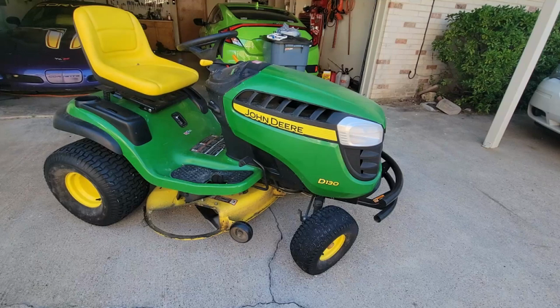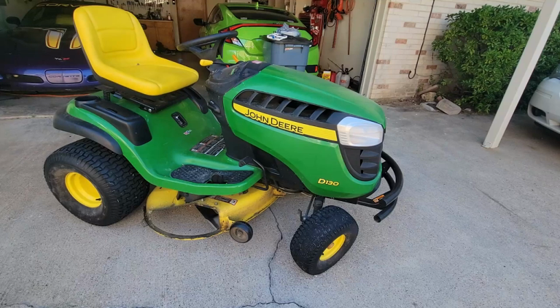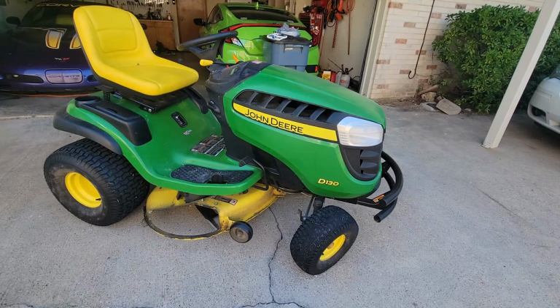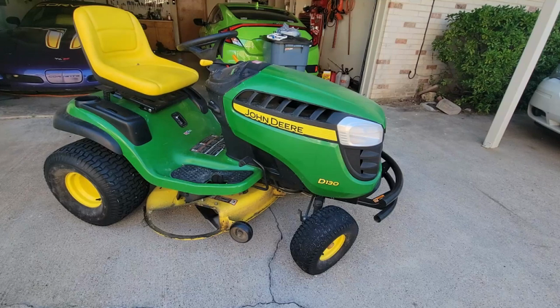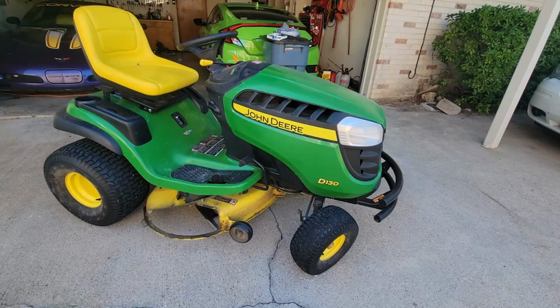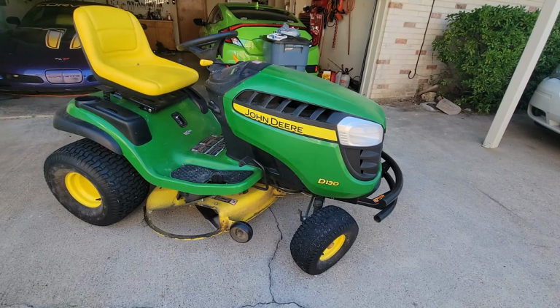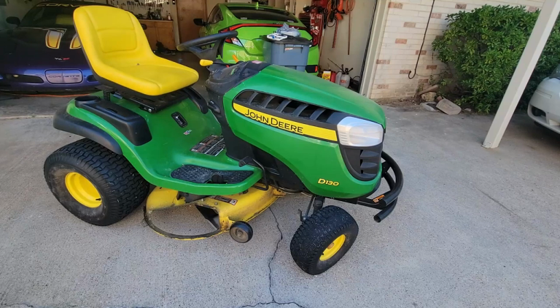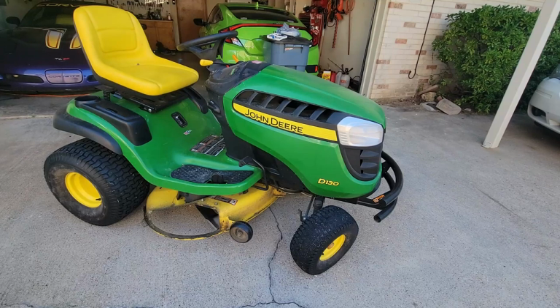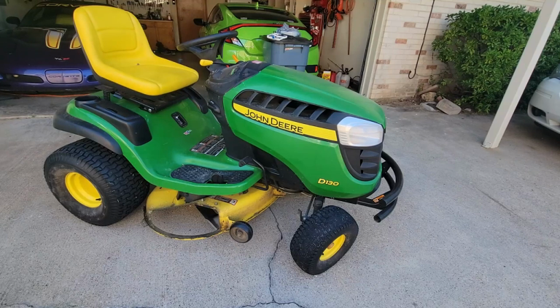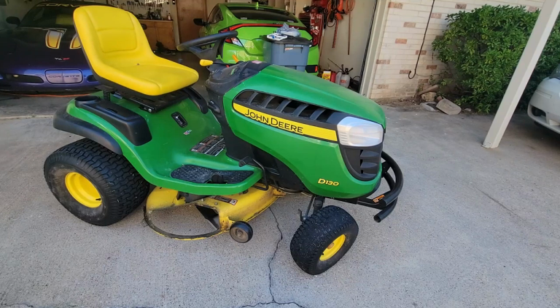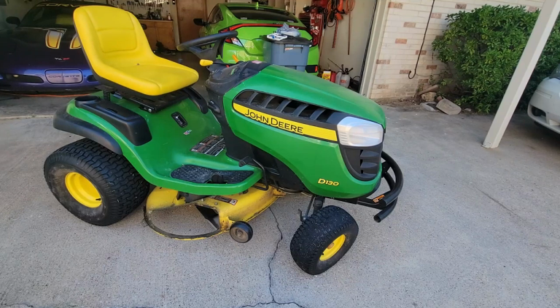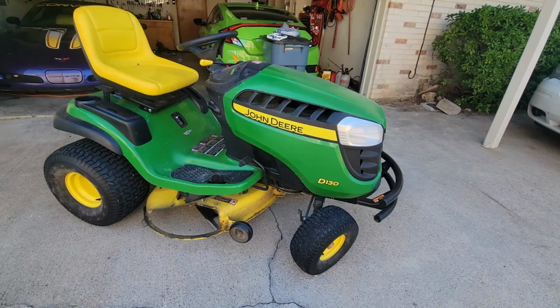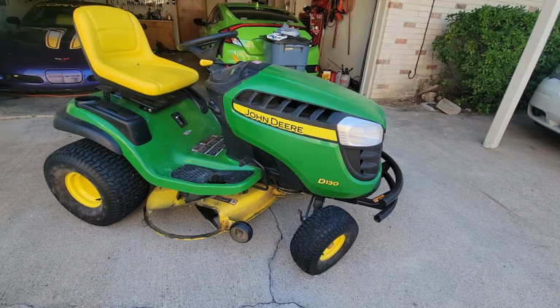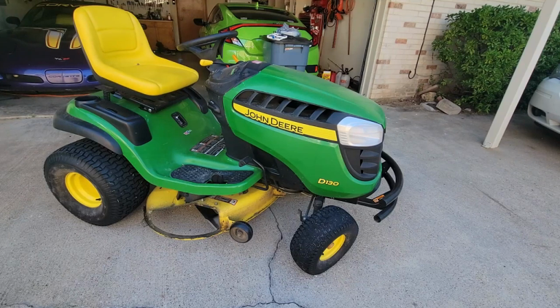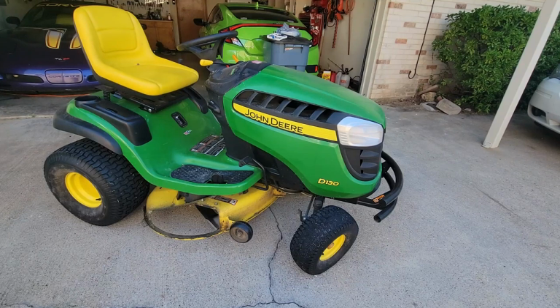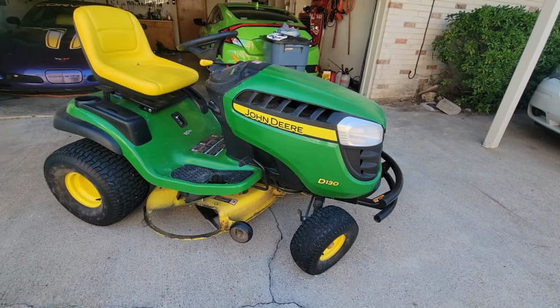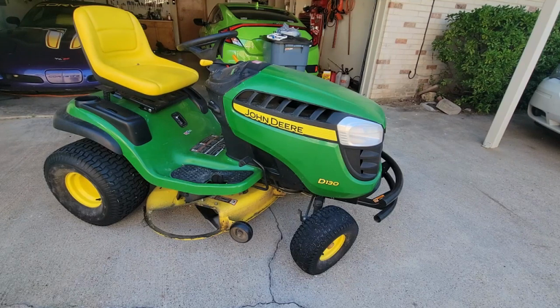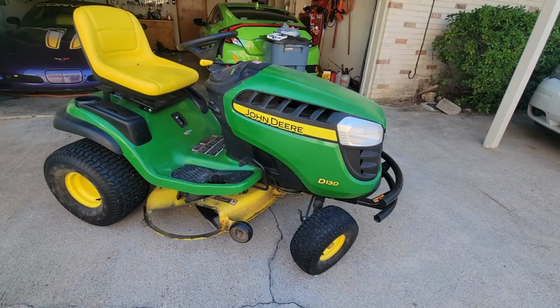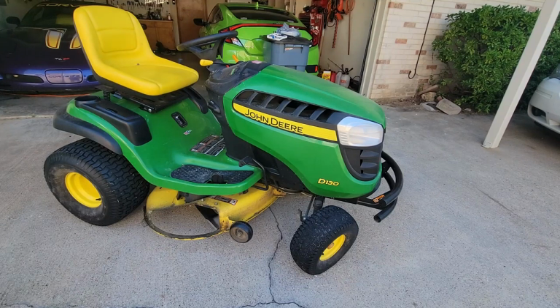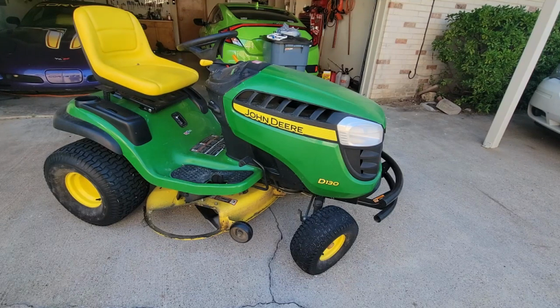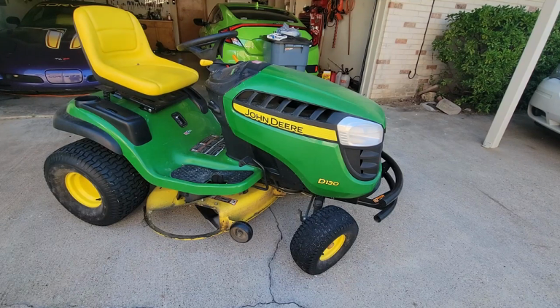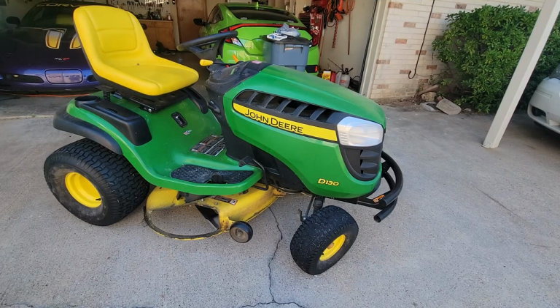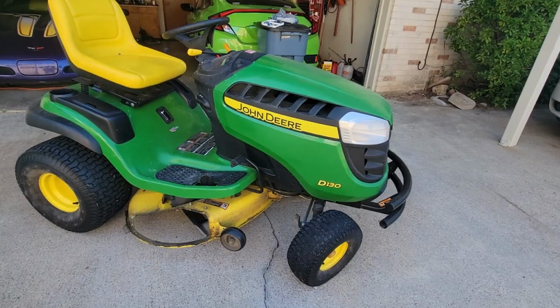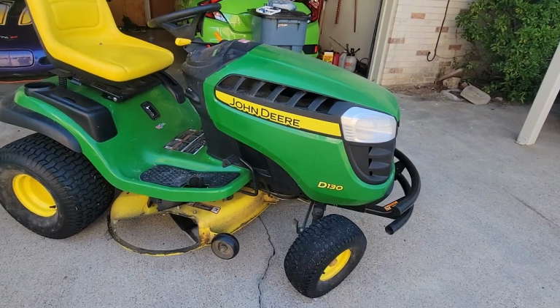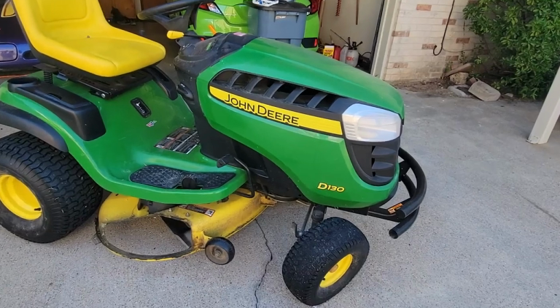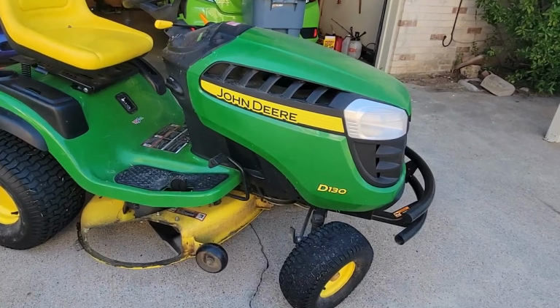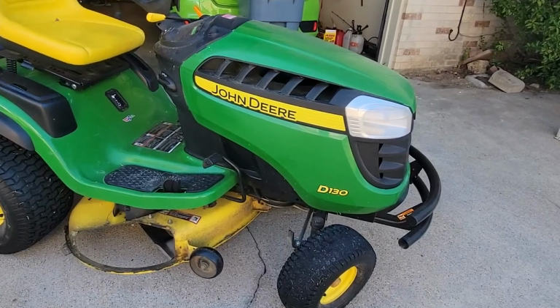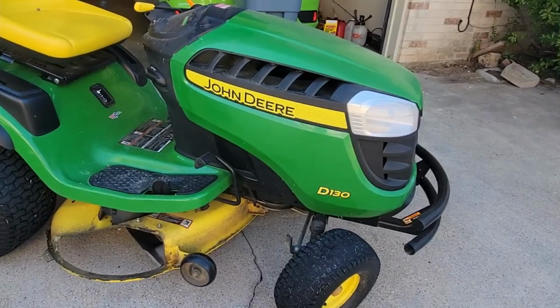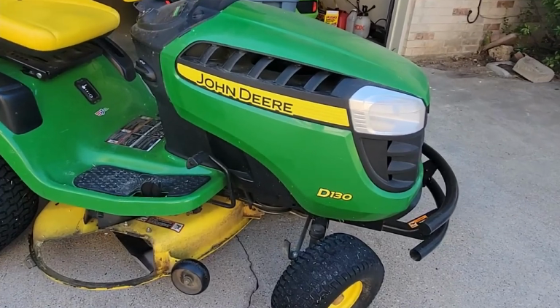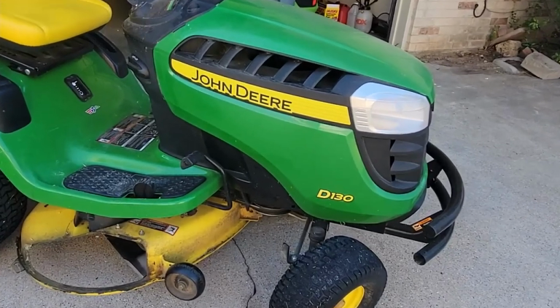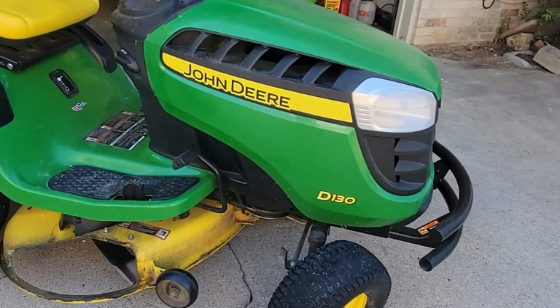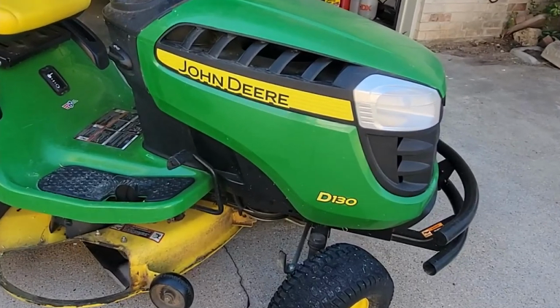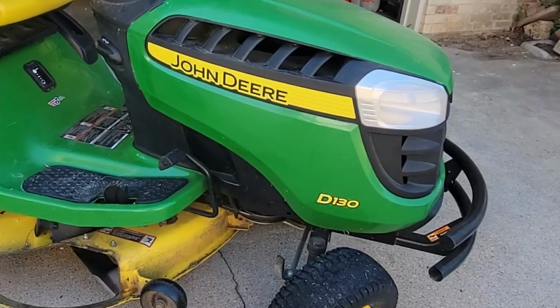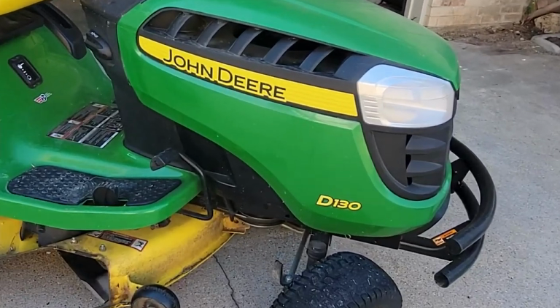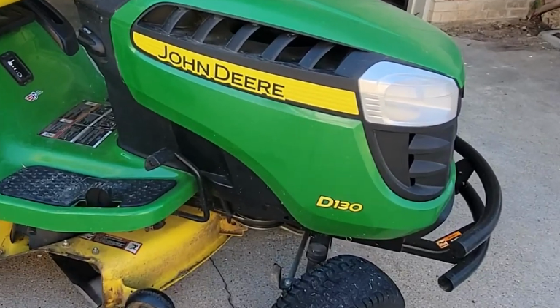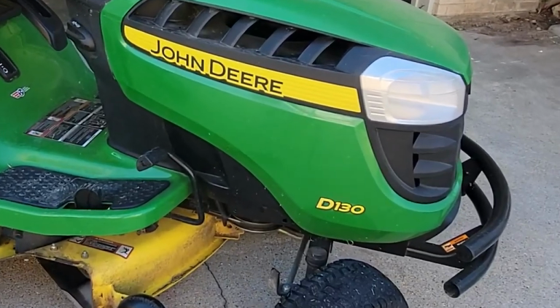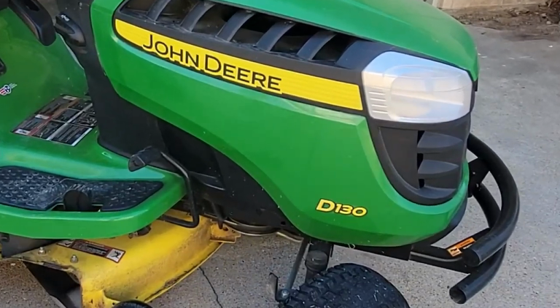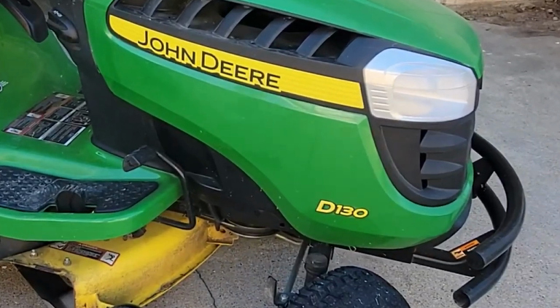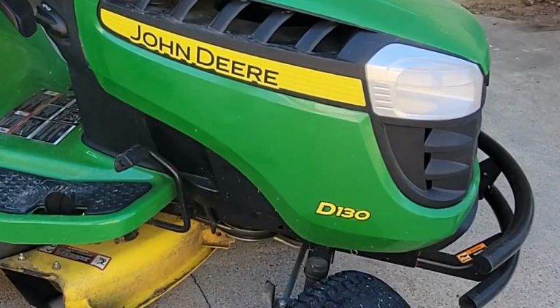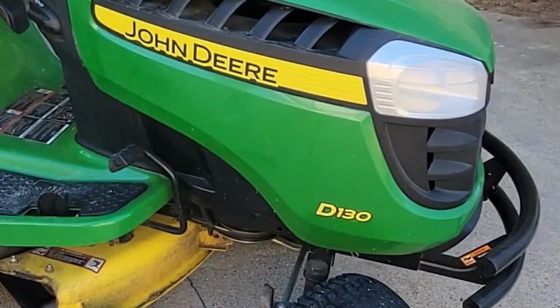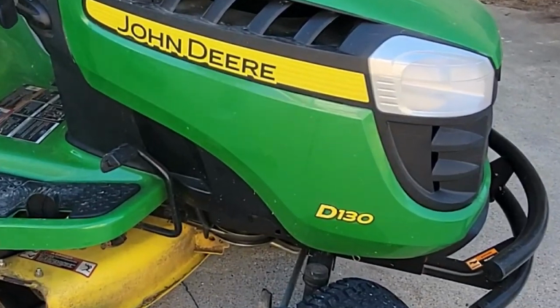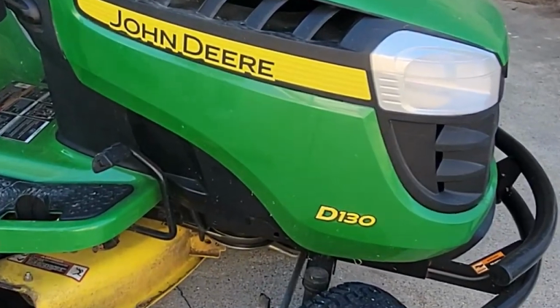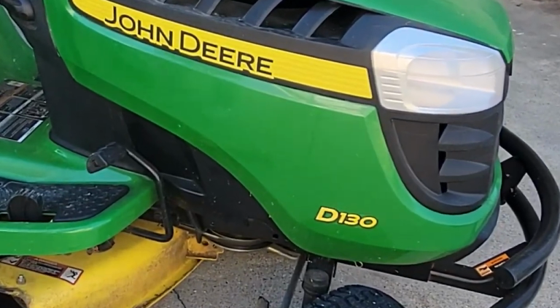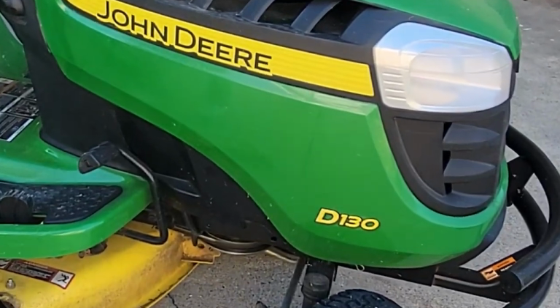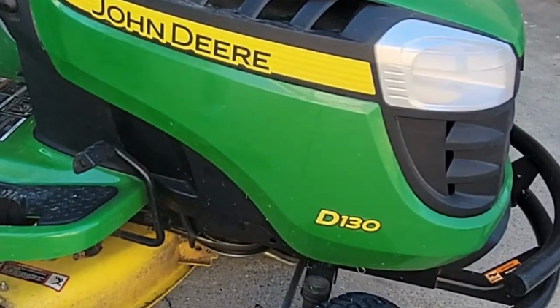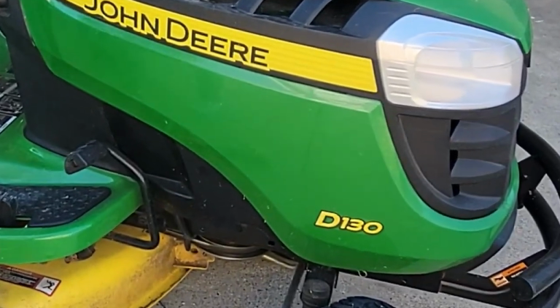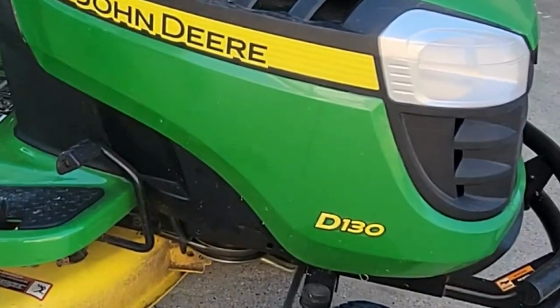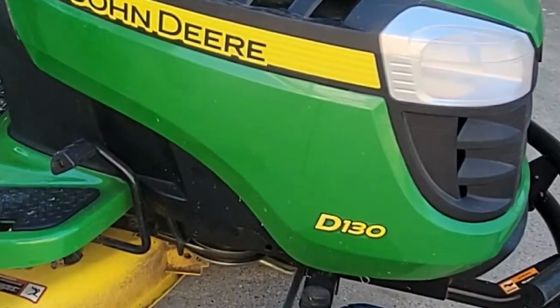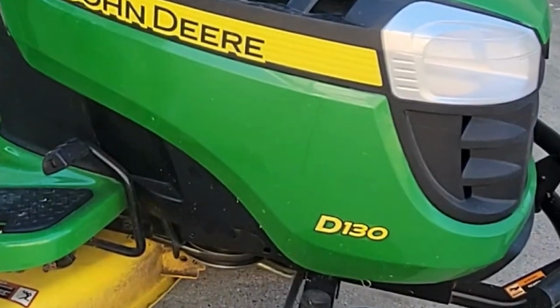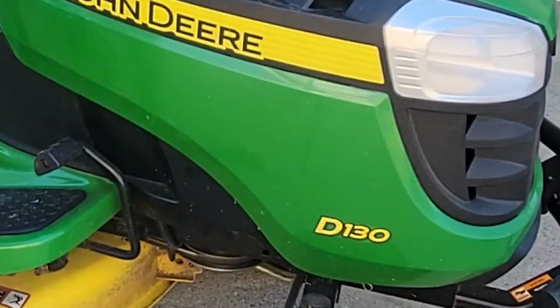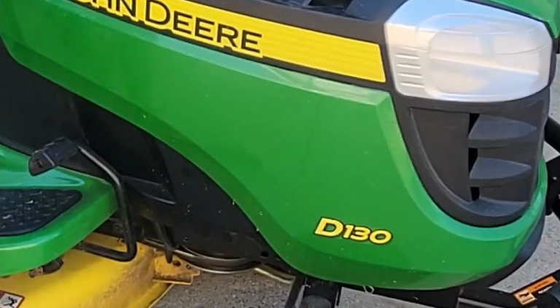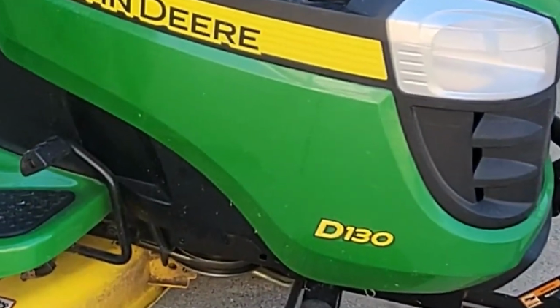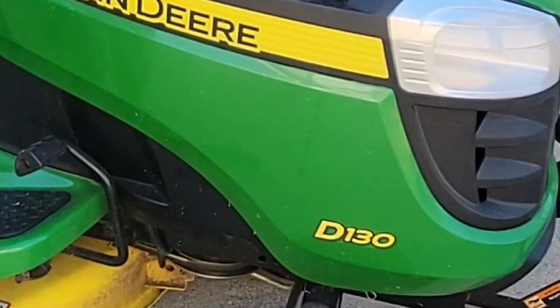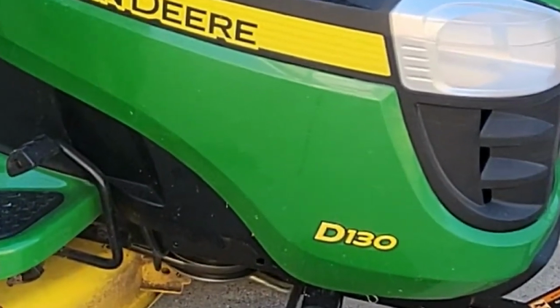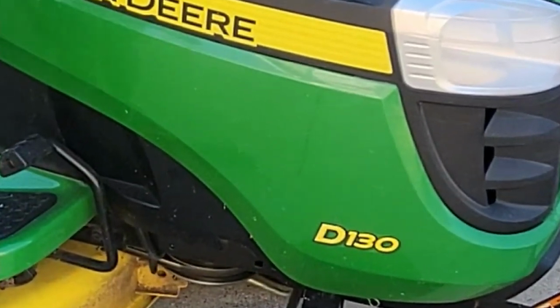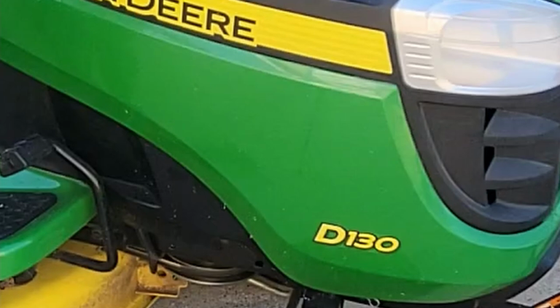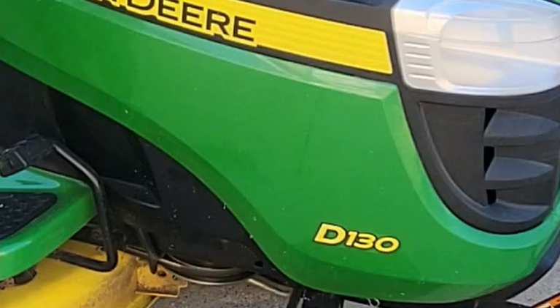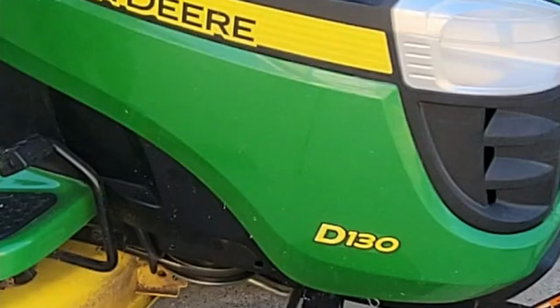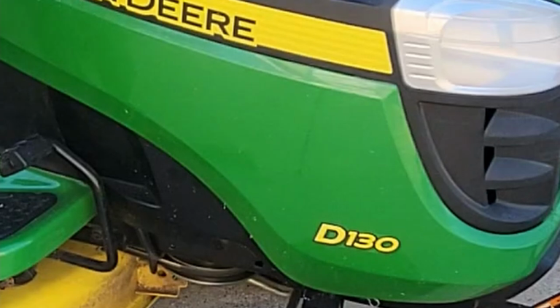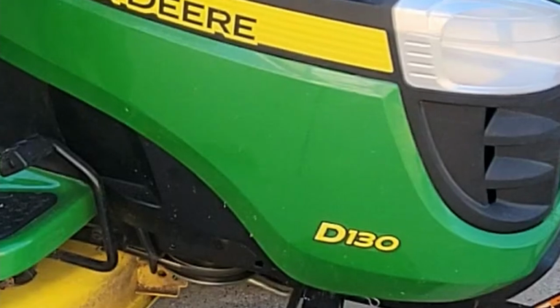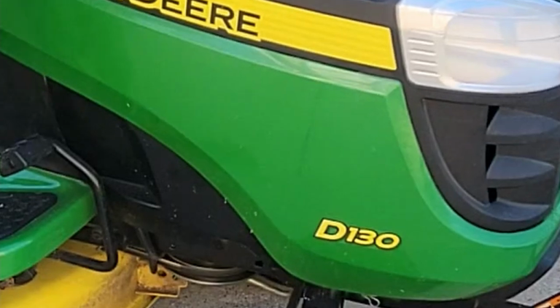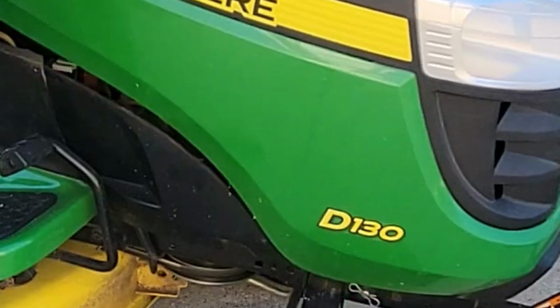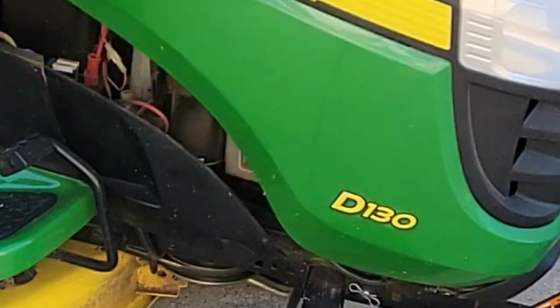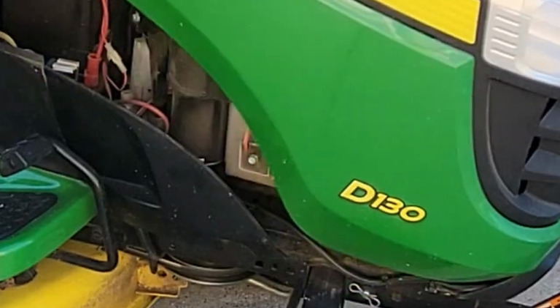Today we're going to change the oil on a John Deere tractor. This is a D-130 — this is mine. Real easy job.